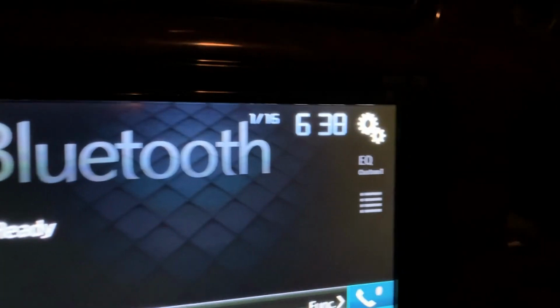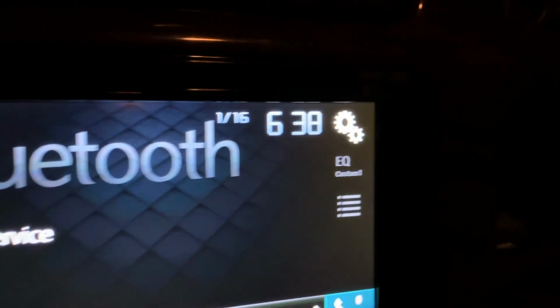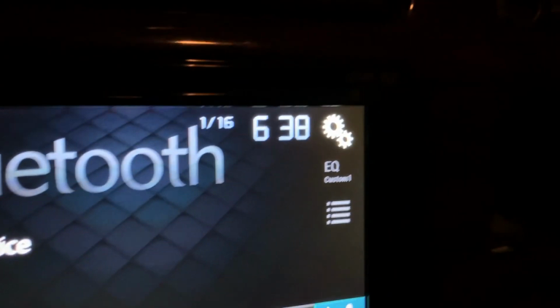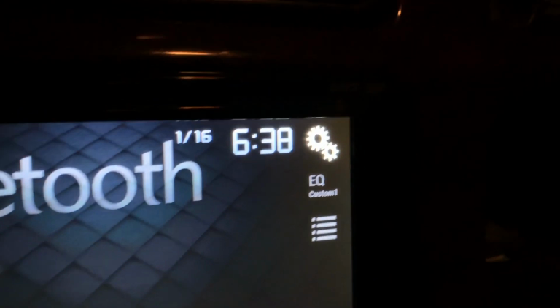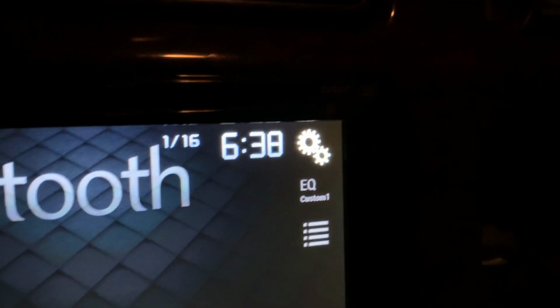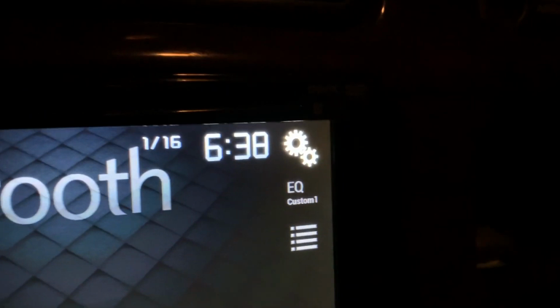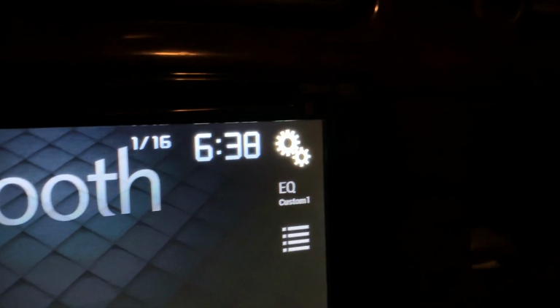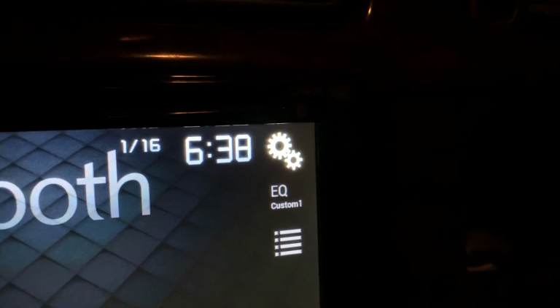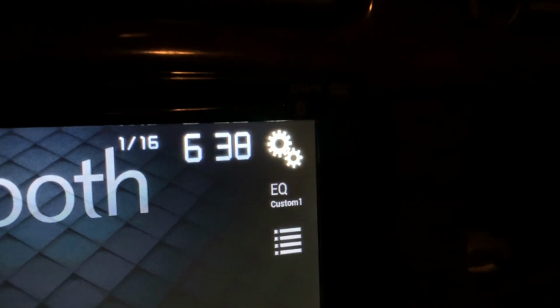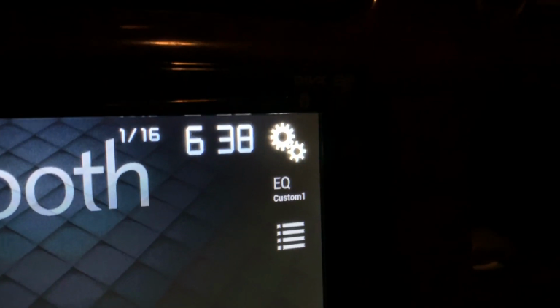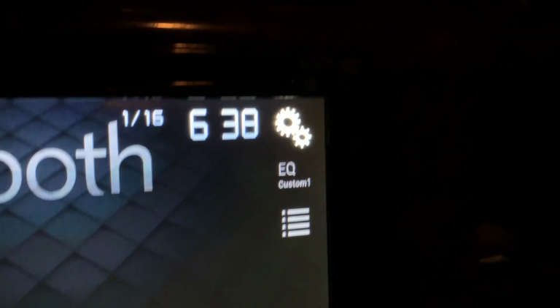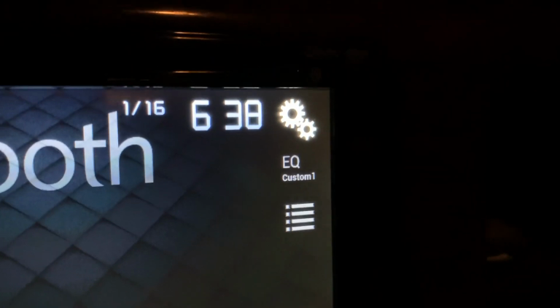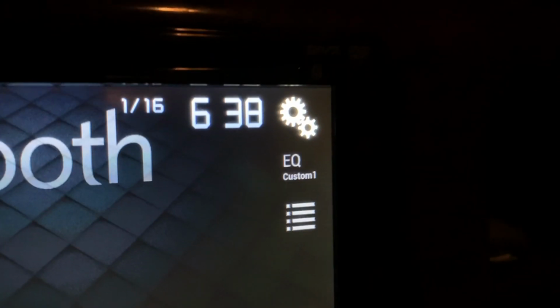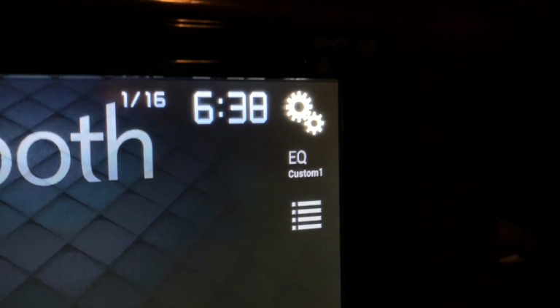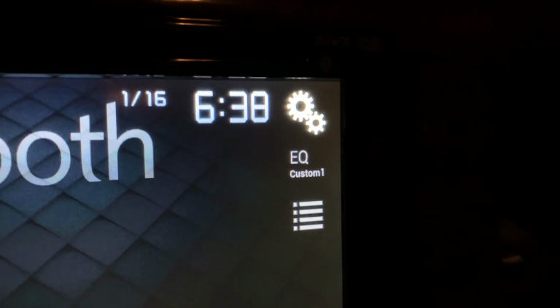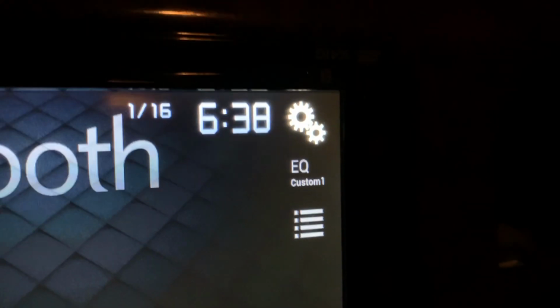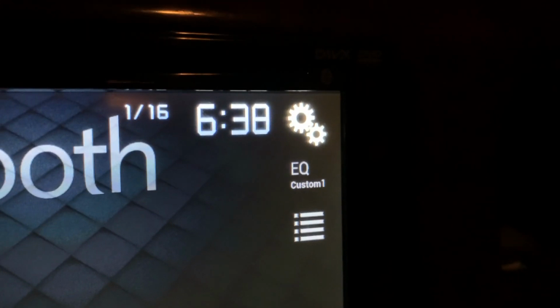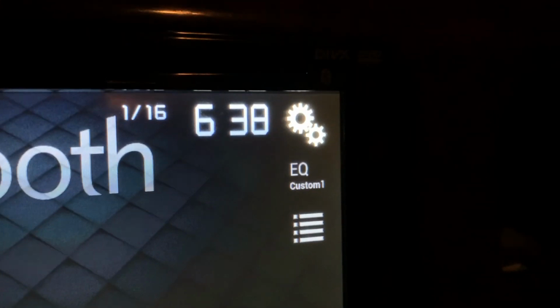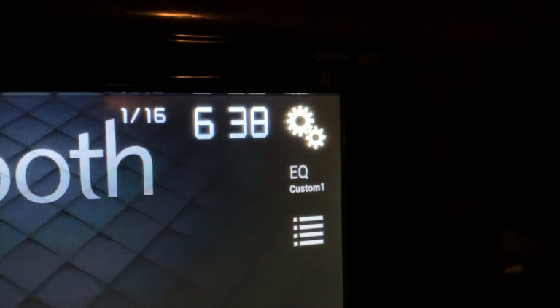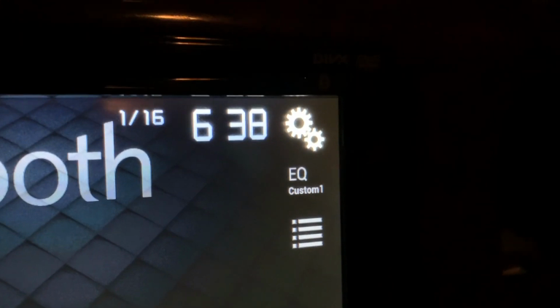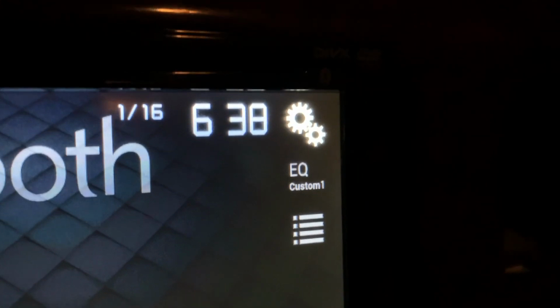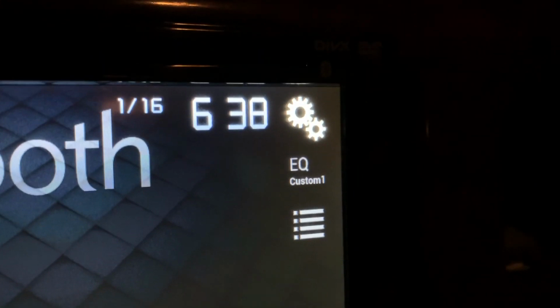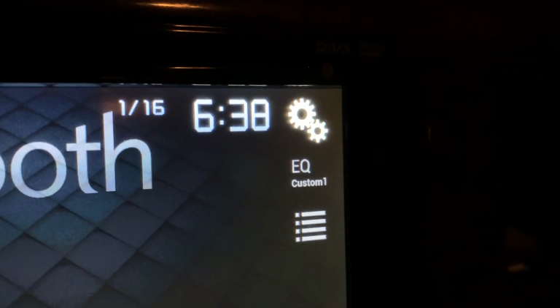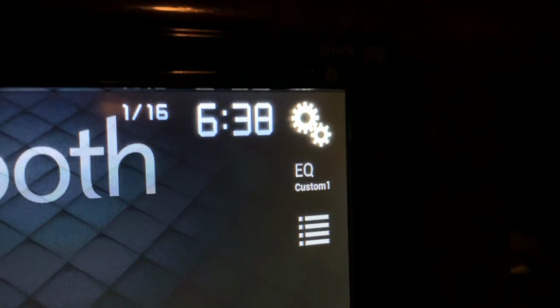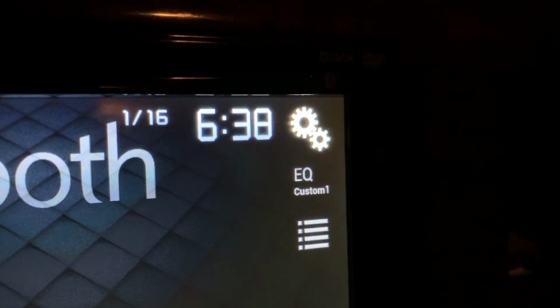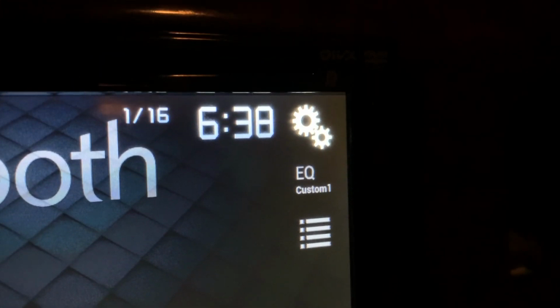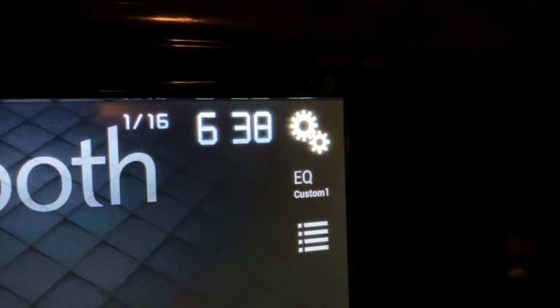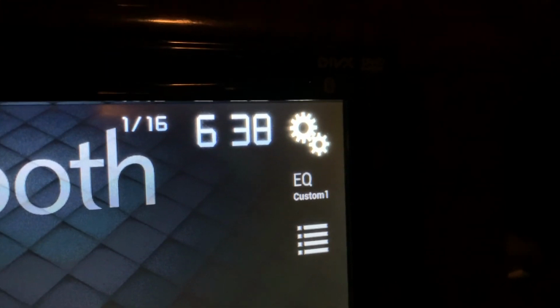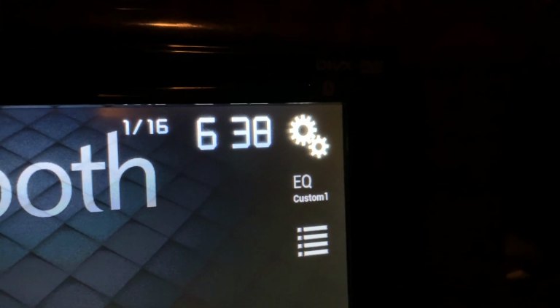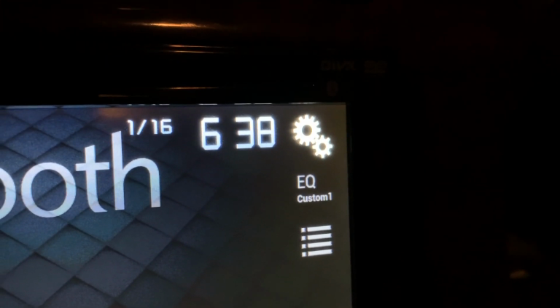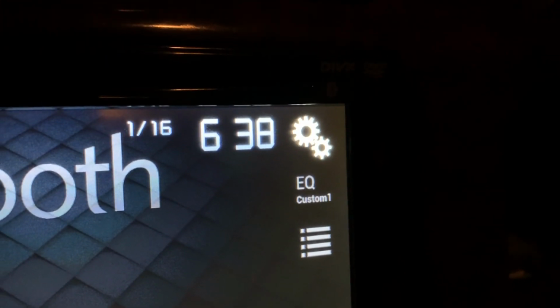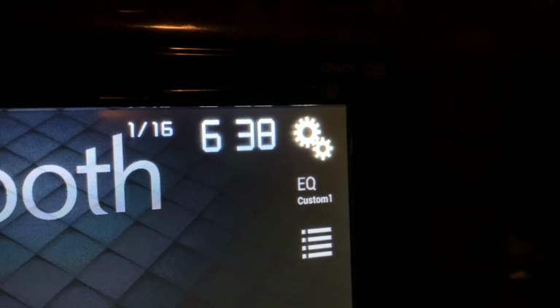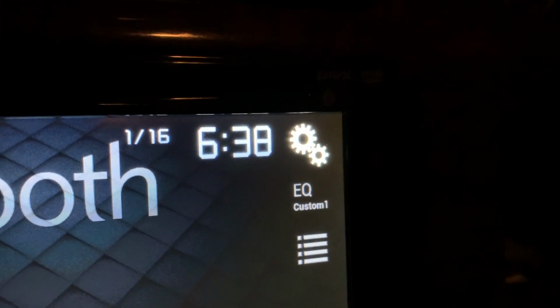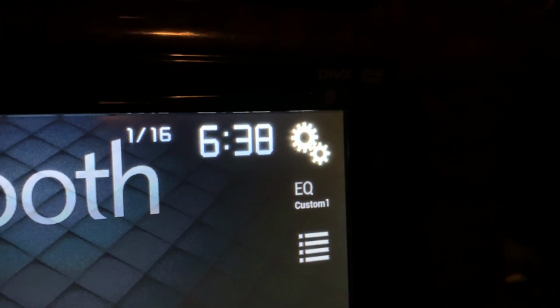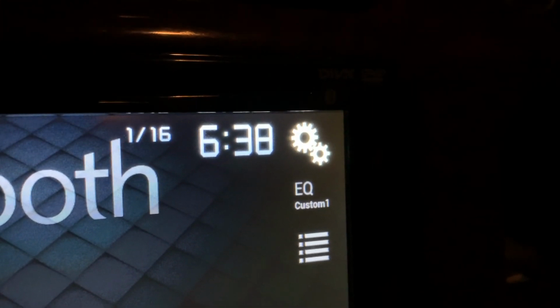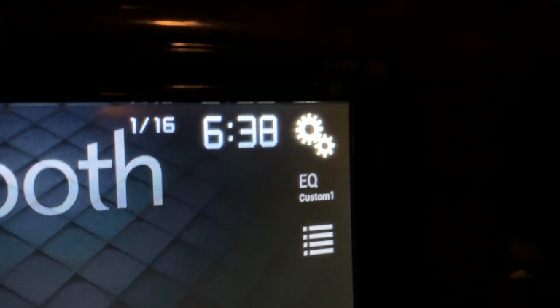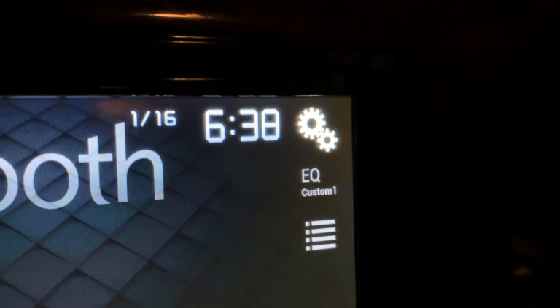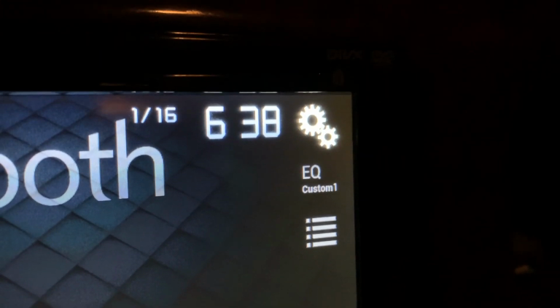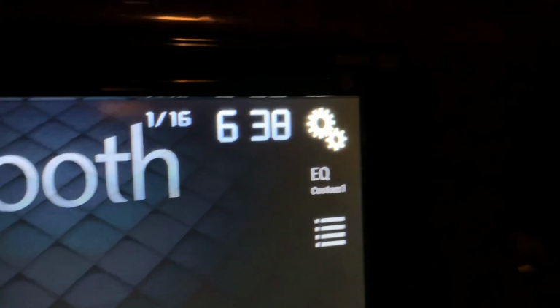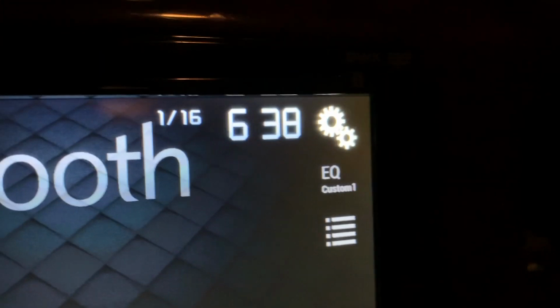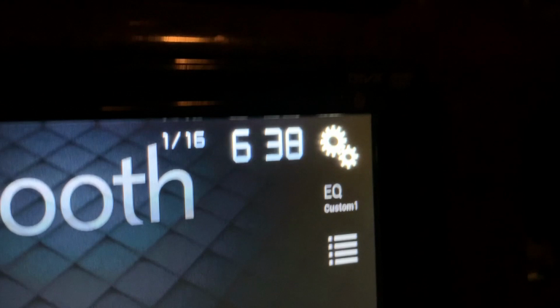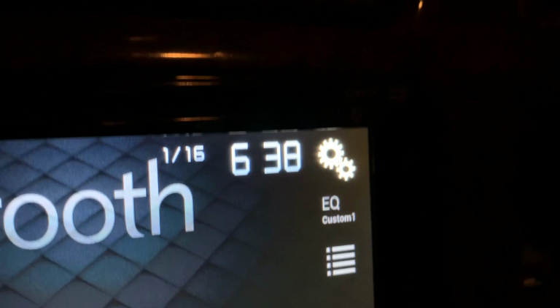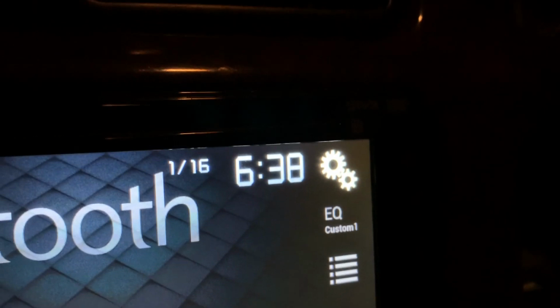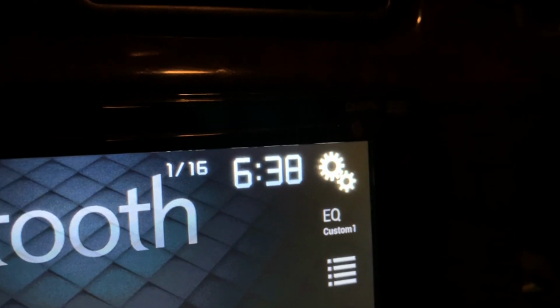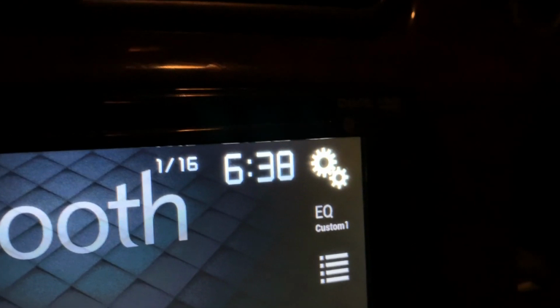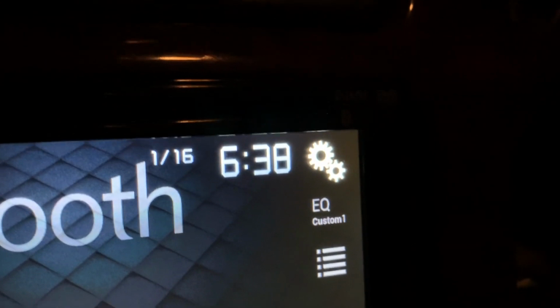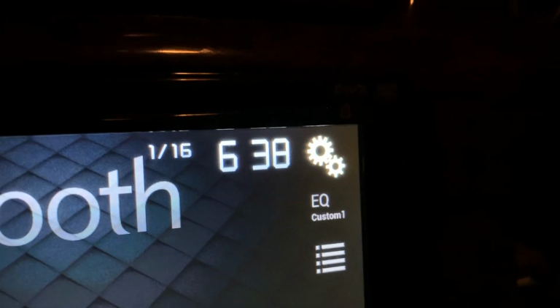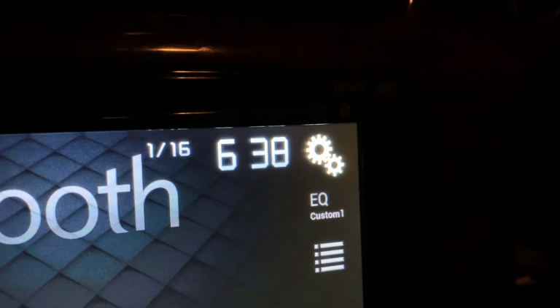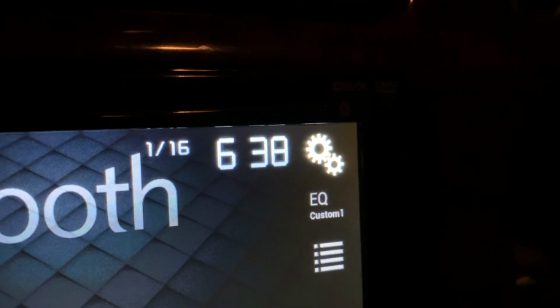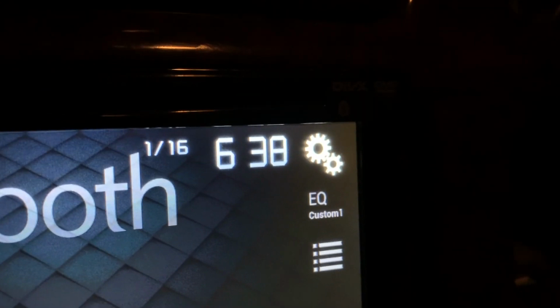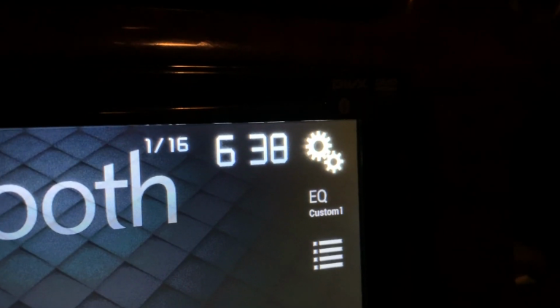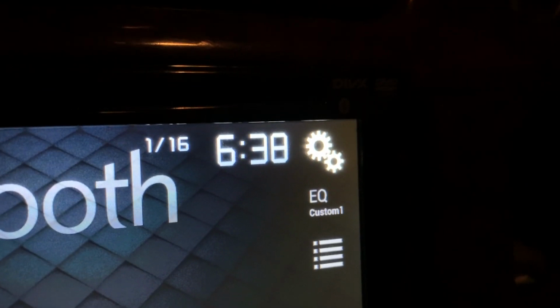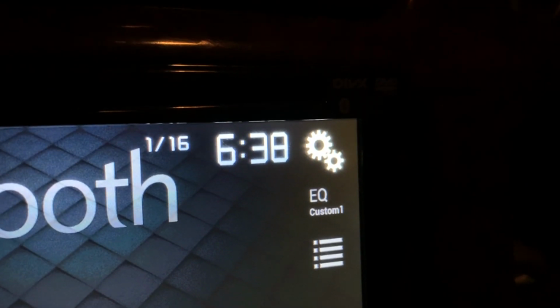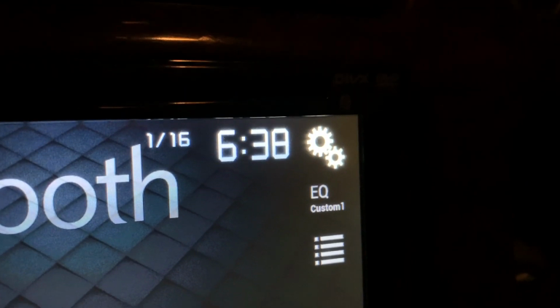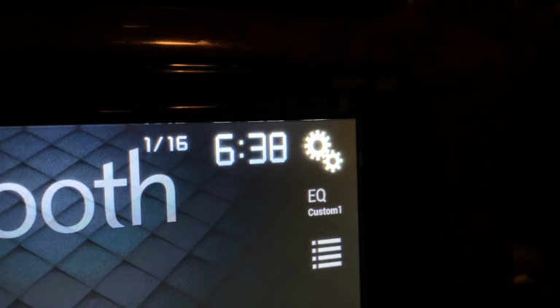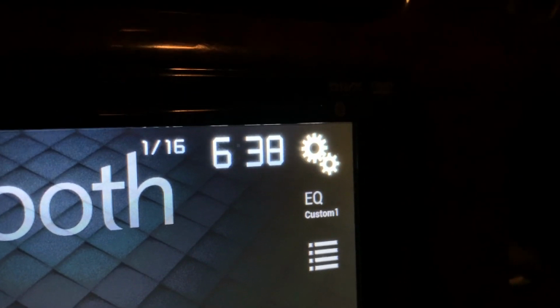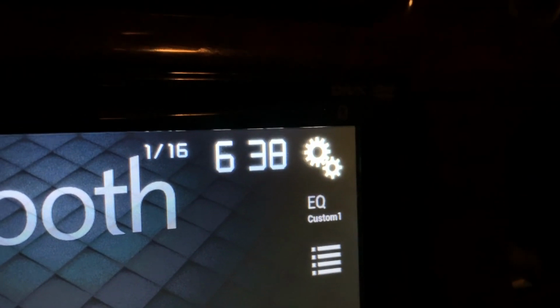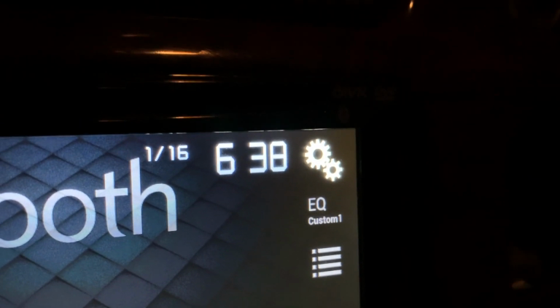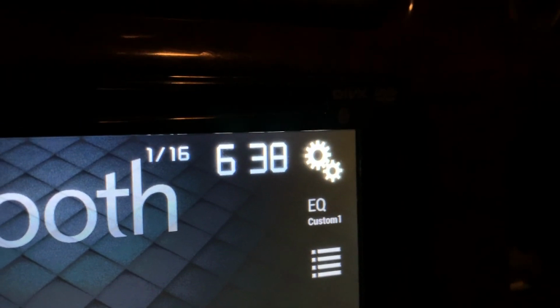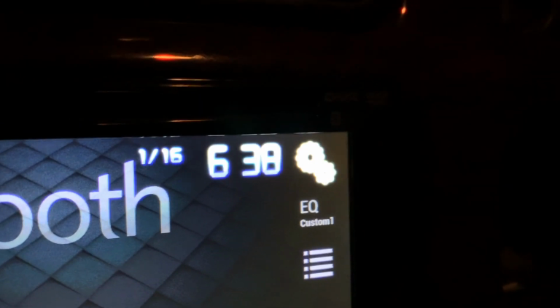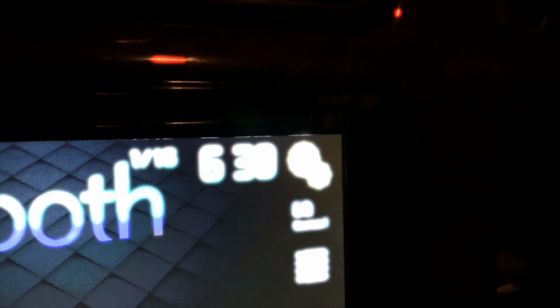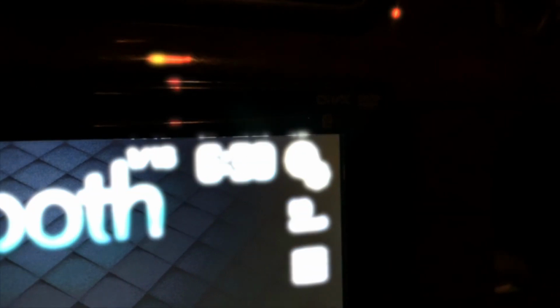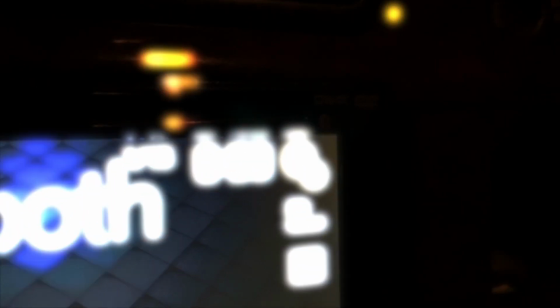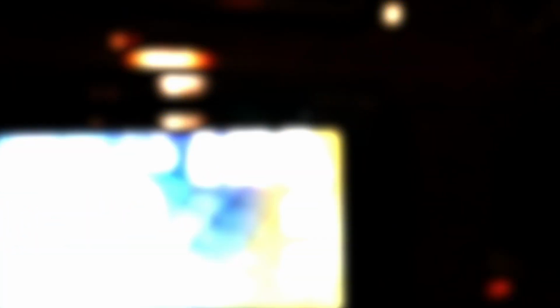As you can see it is 6:38, so I will update you guys when I get back.